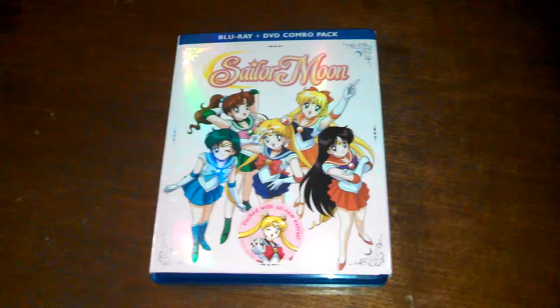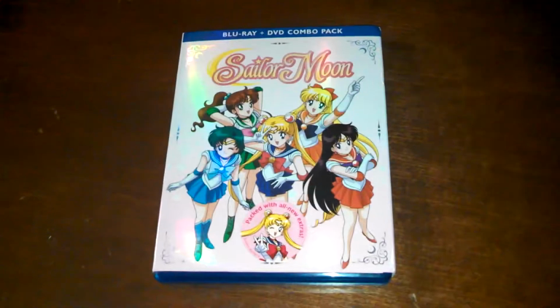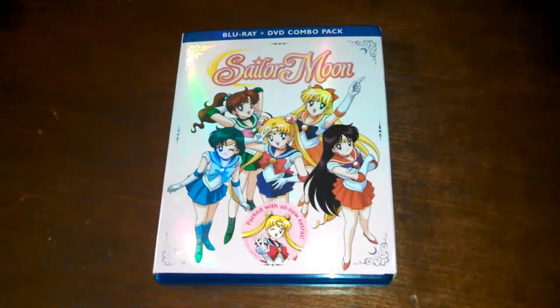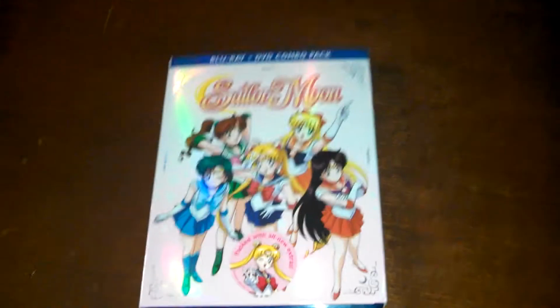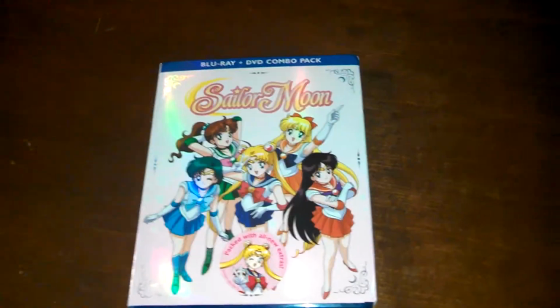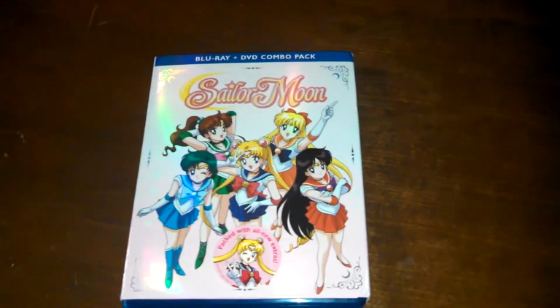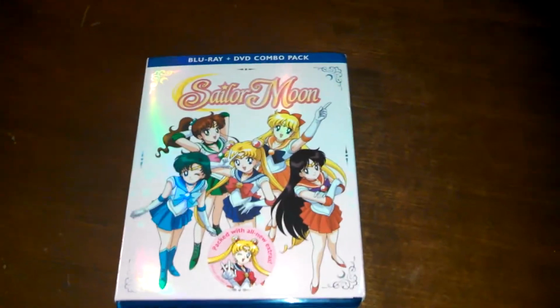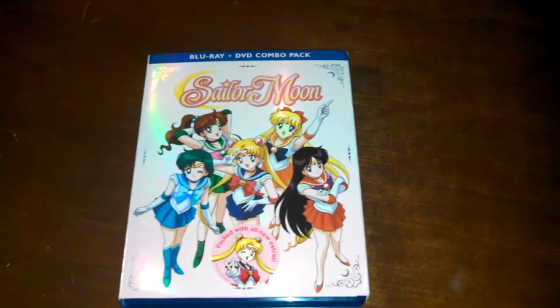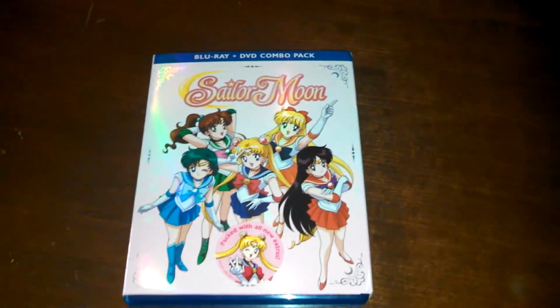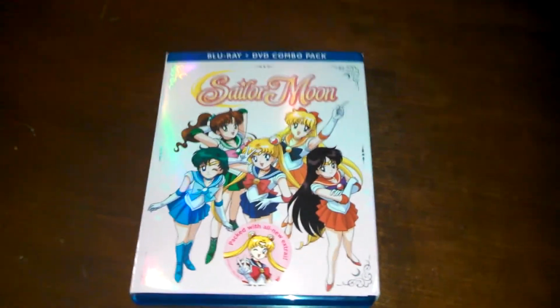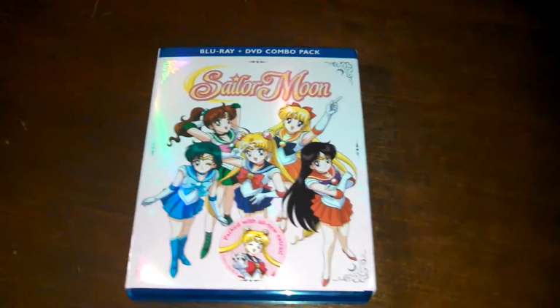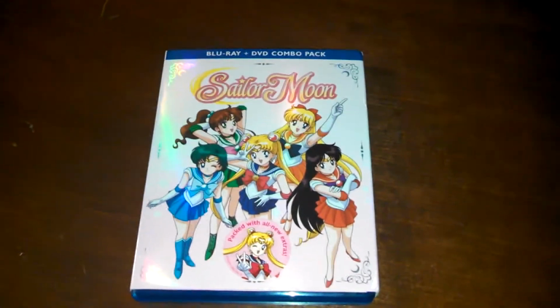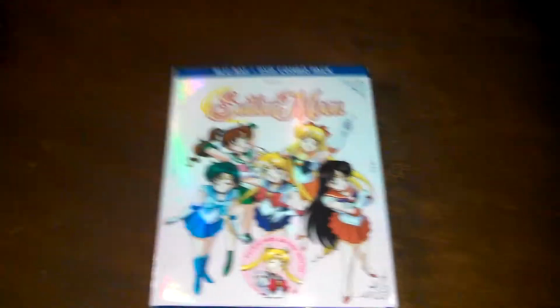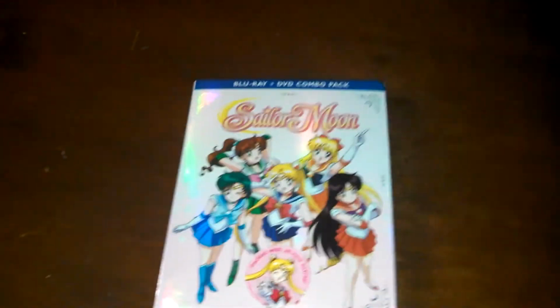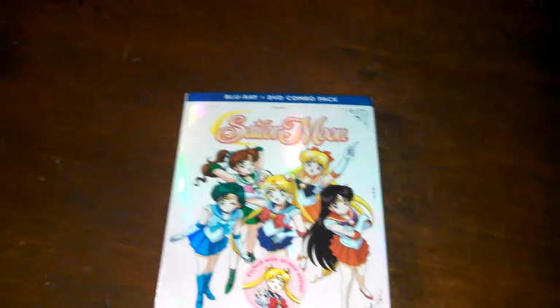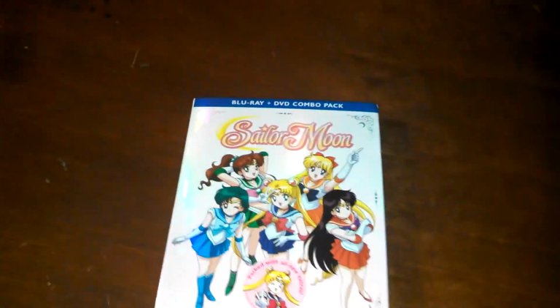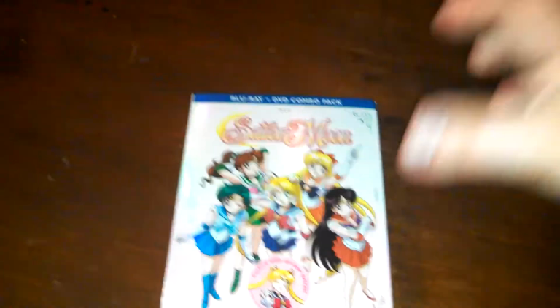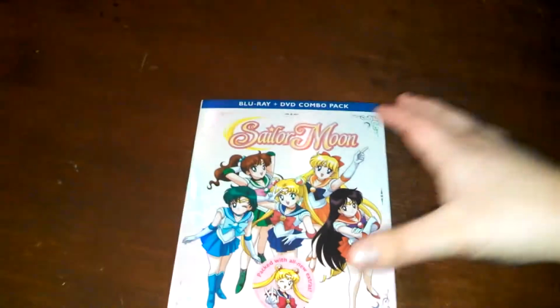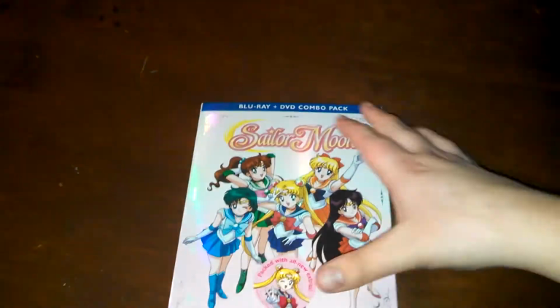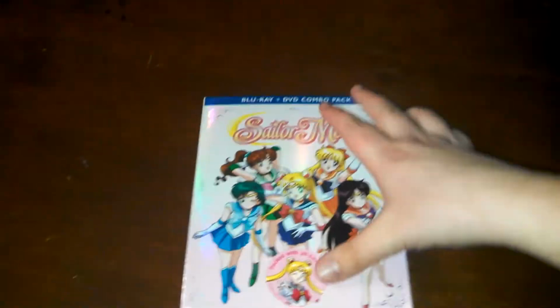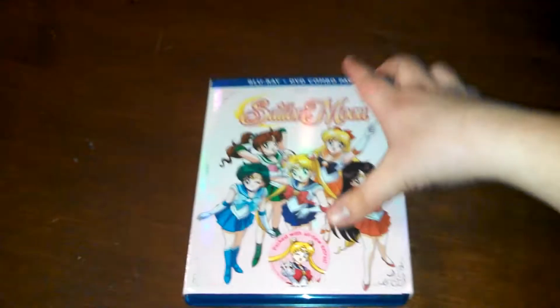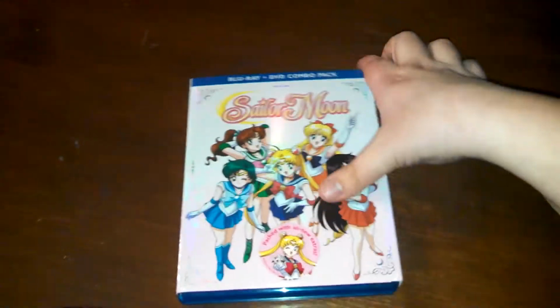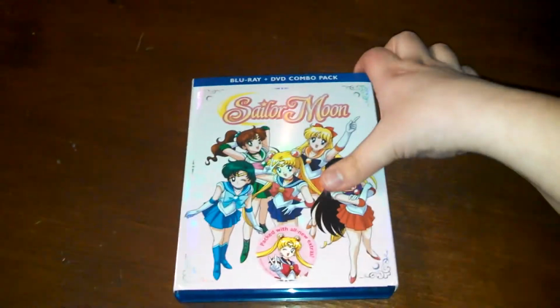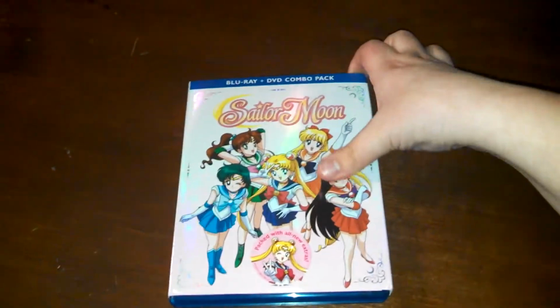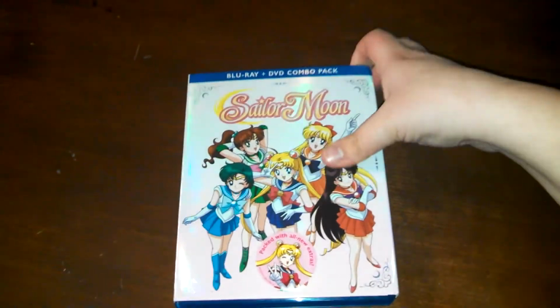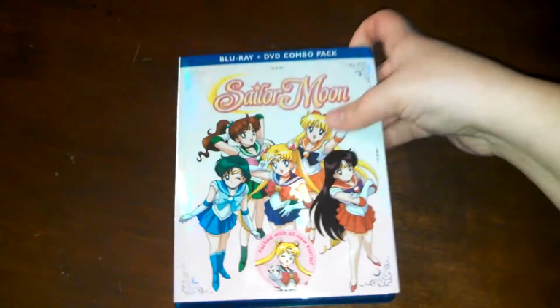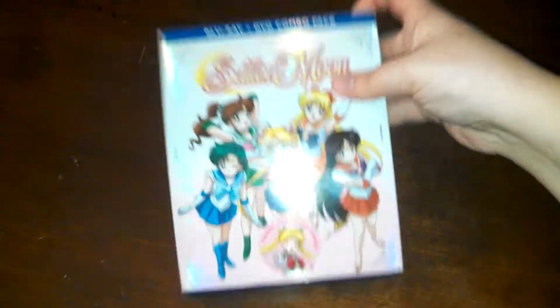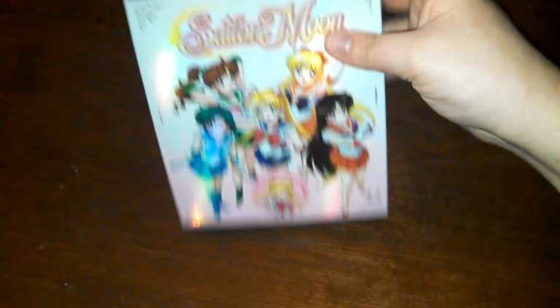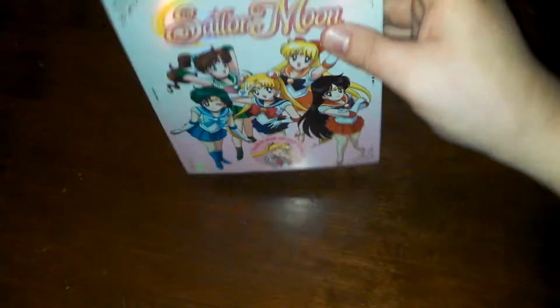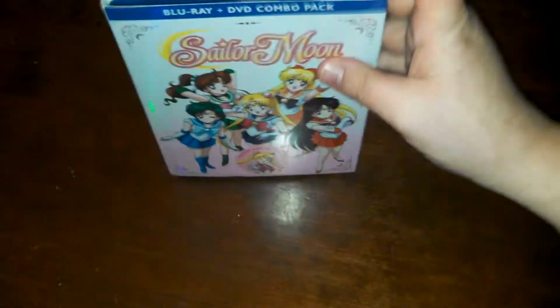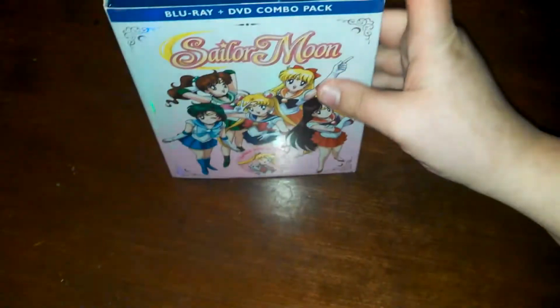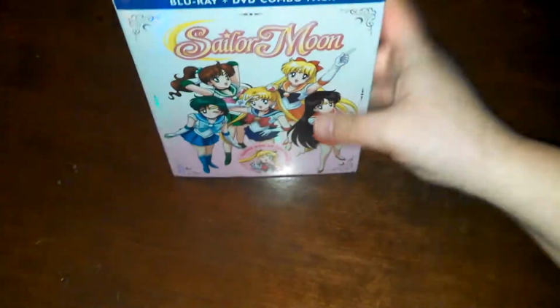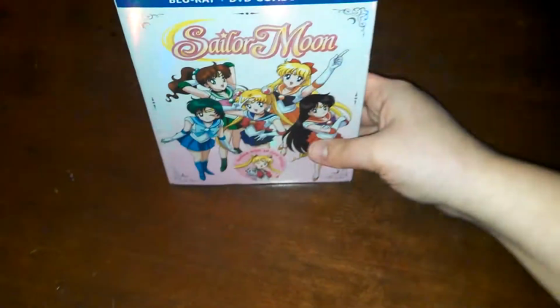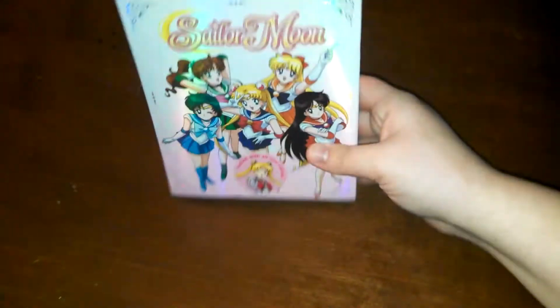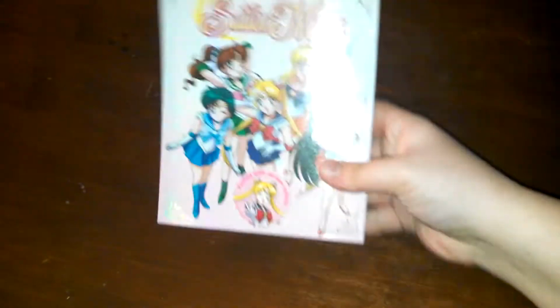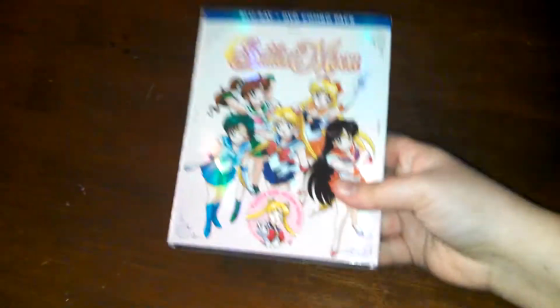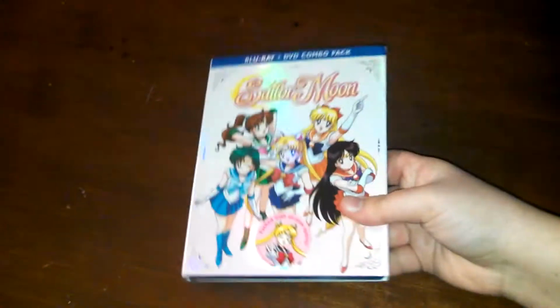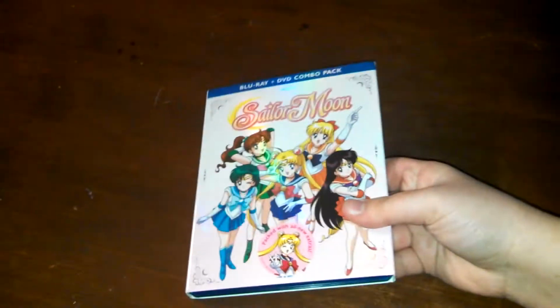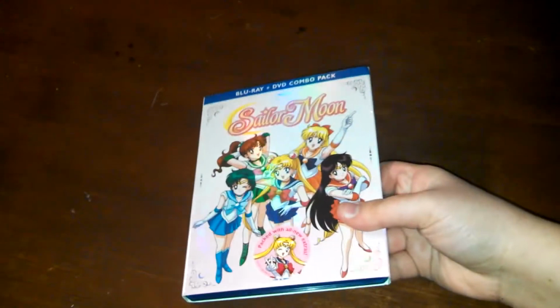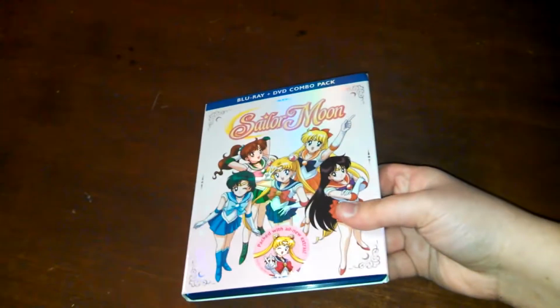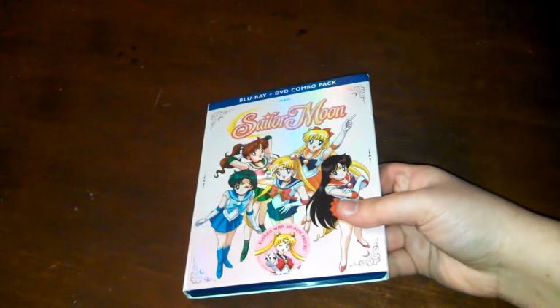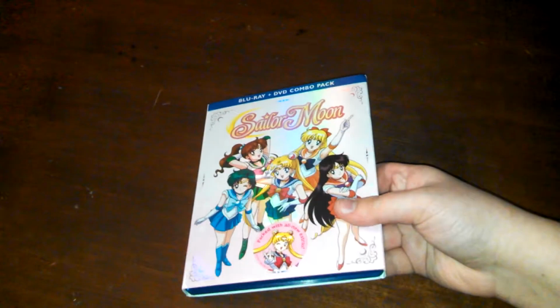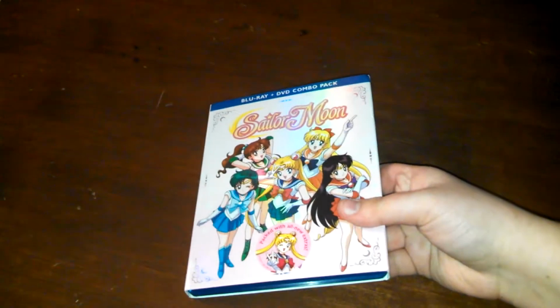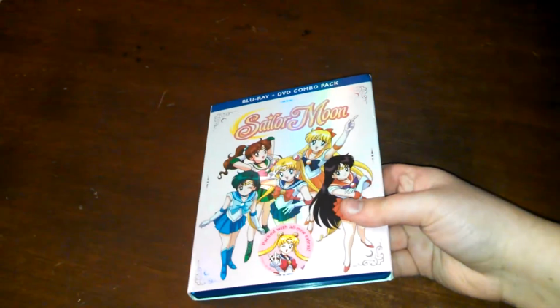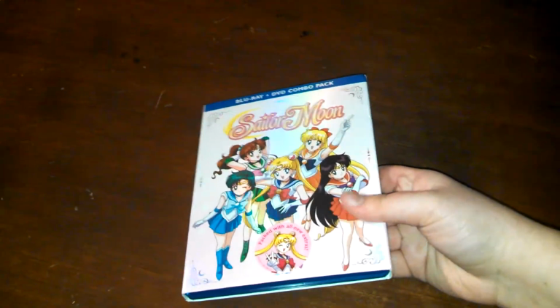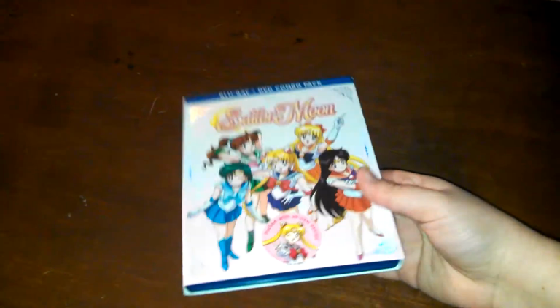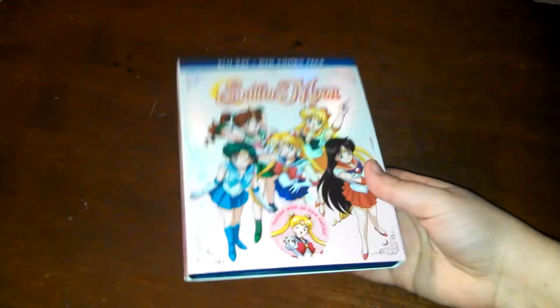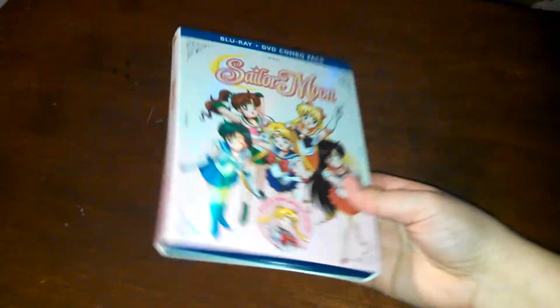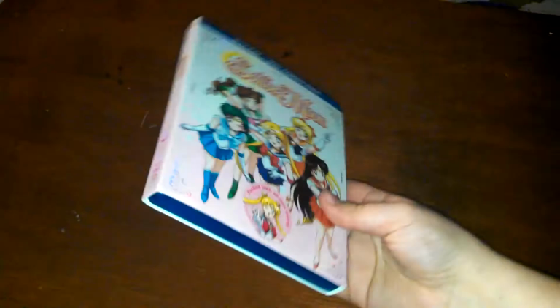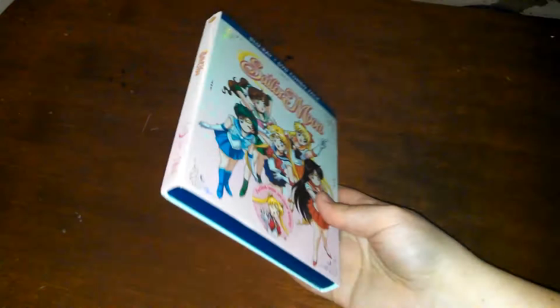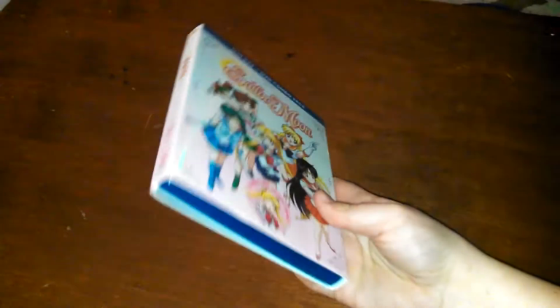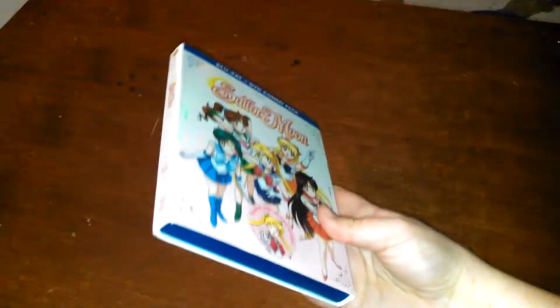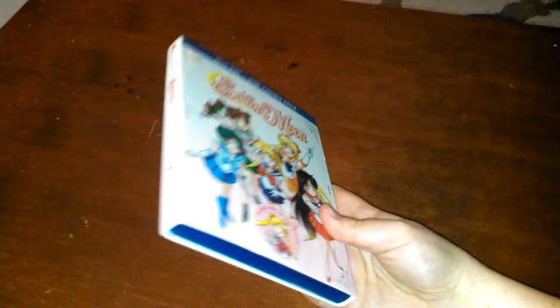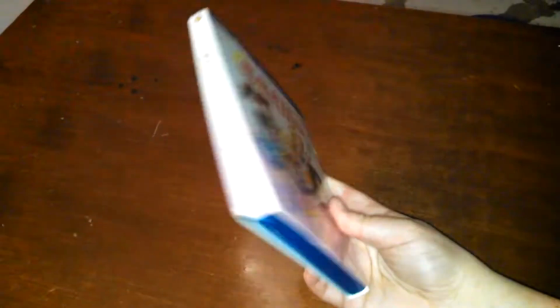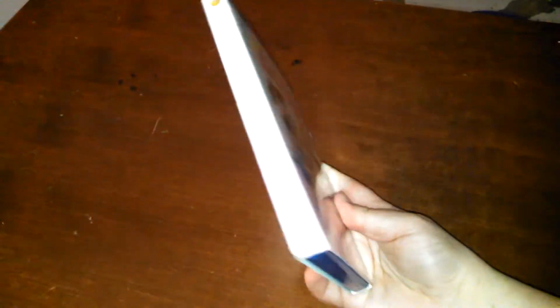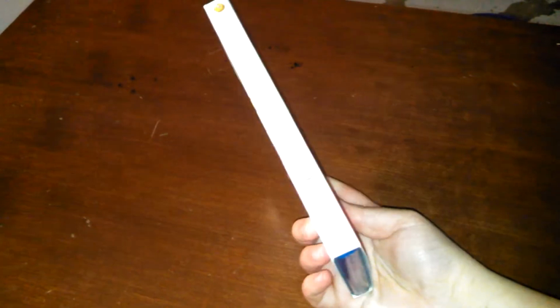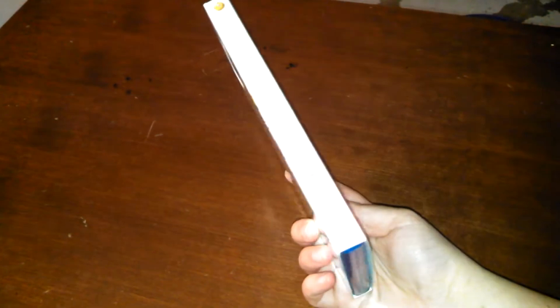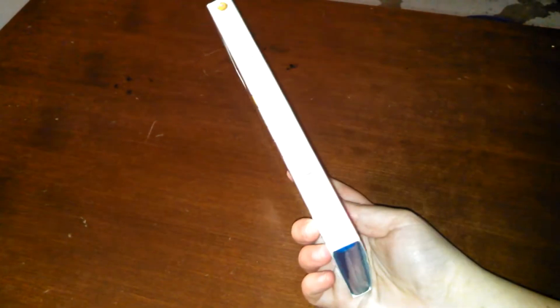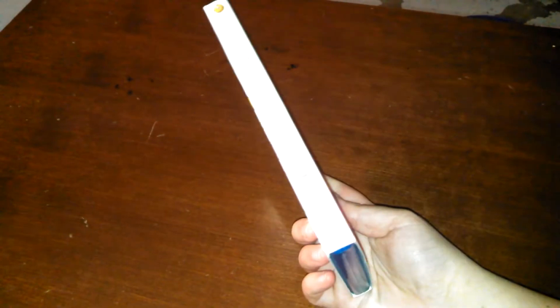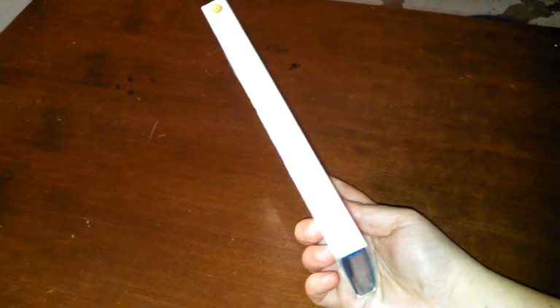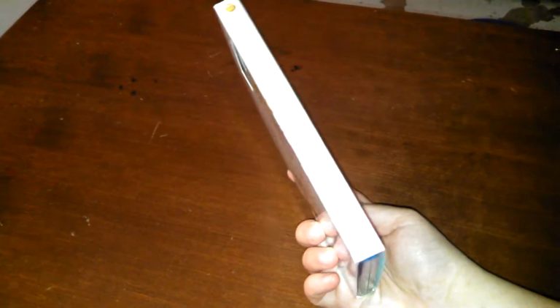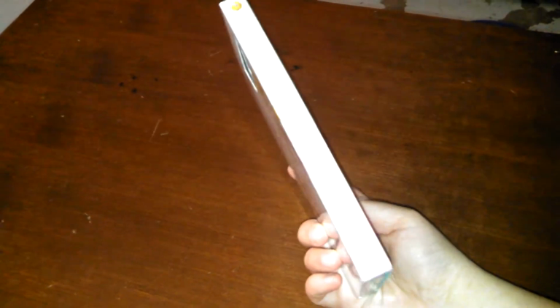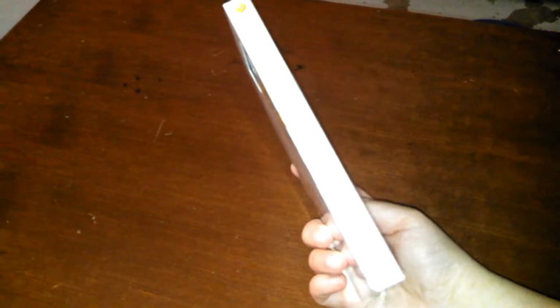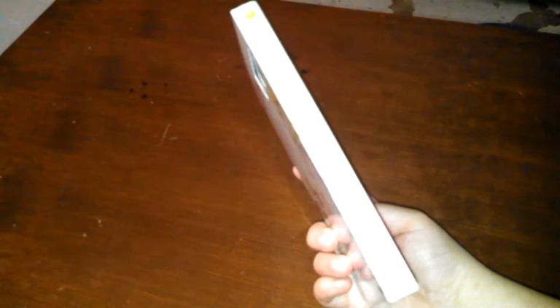Hi guys! I'm here to do a Blu-ray unboxing of Sailor Moon, Season 1, Part 2.